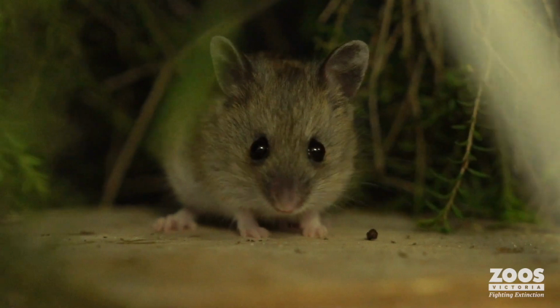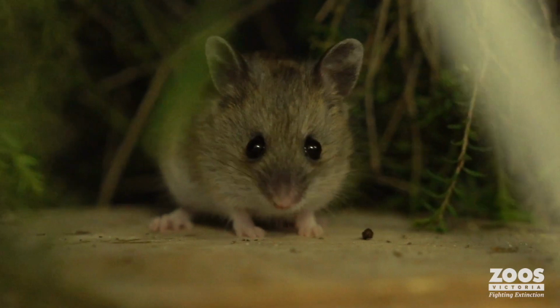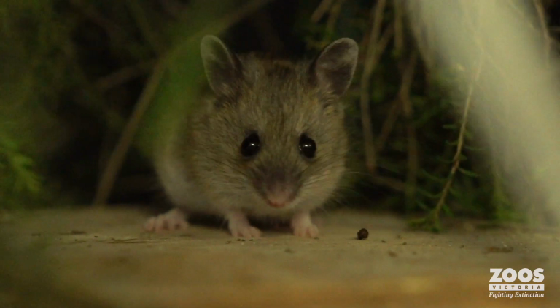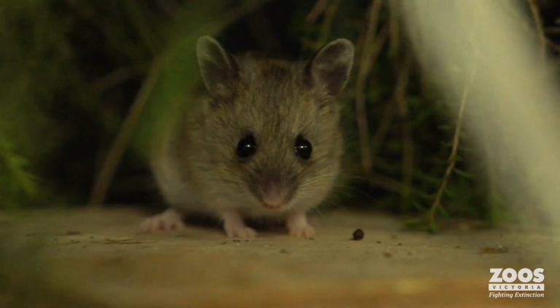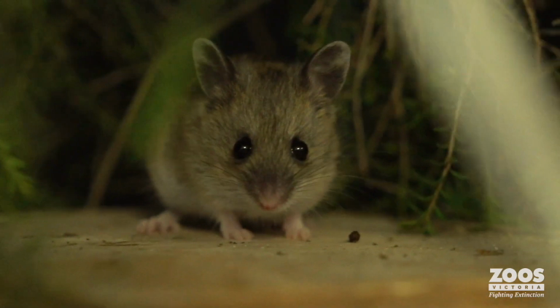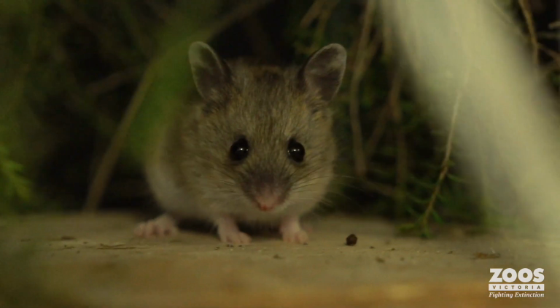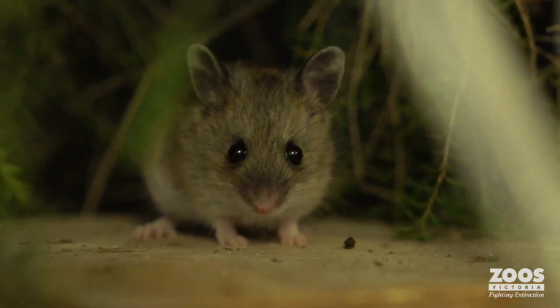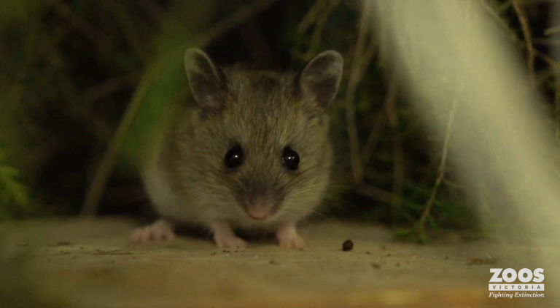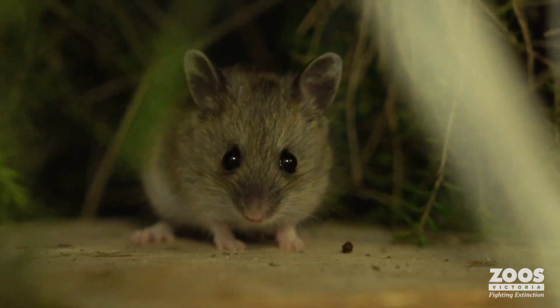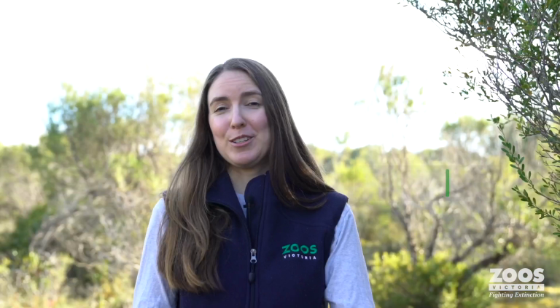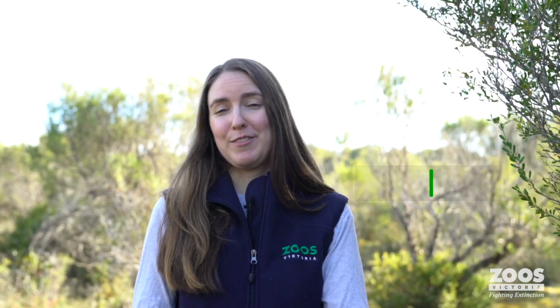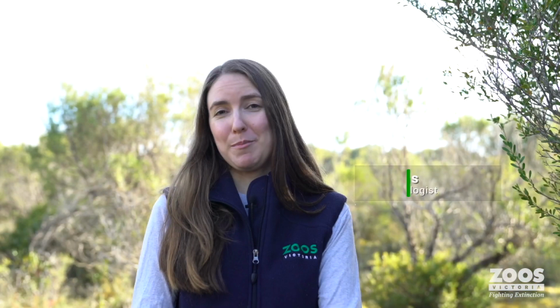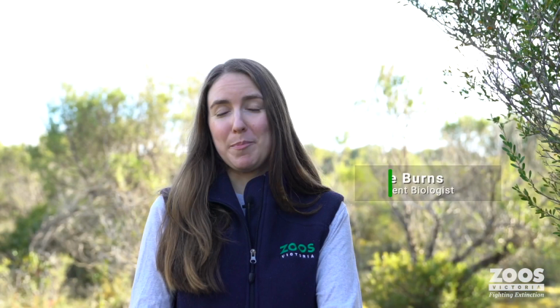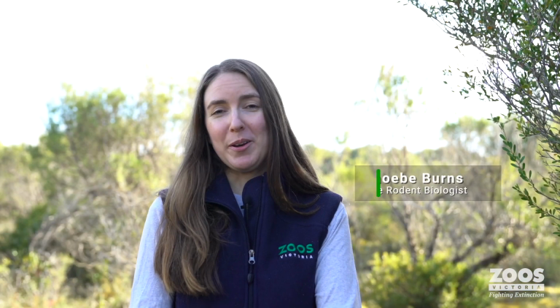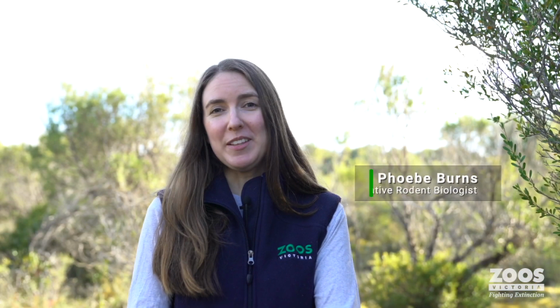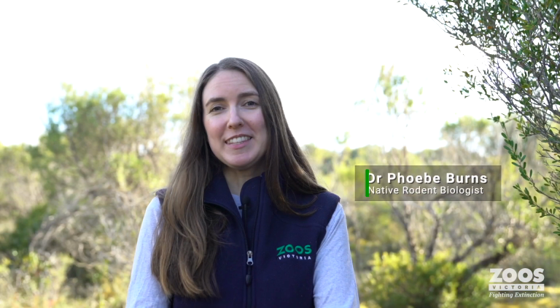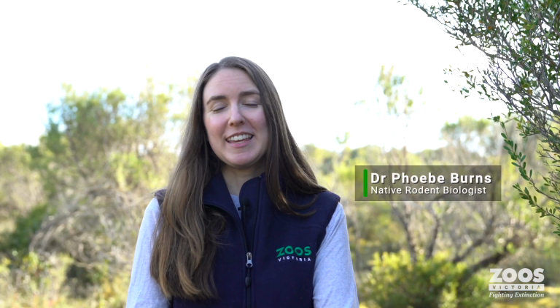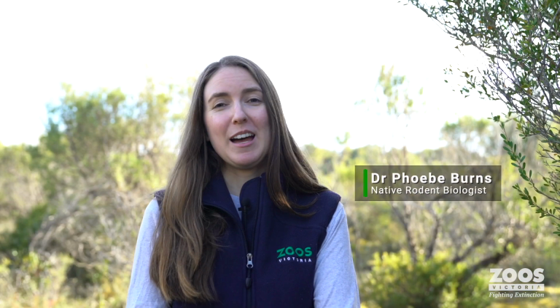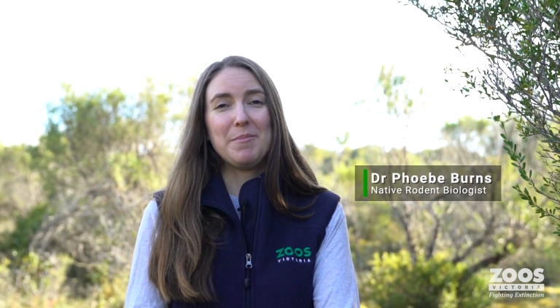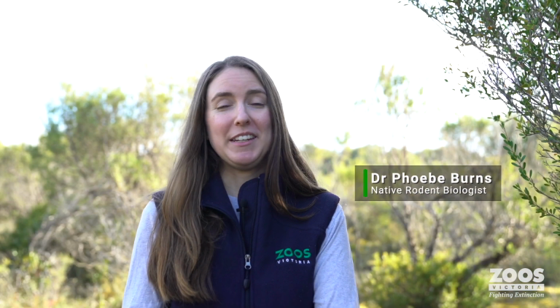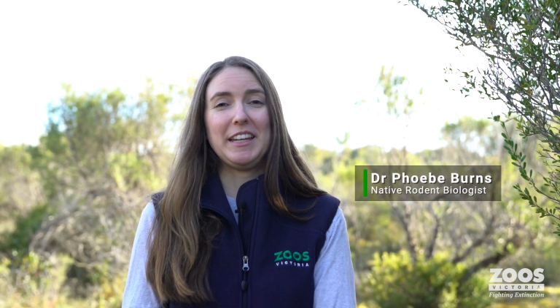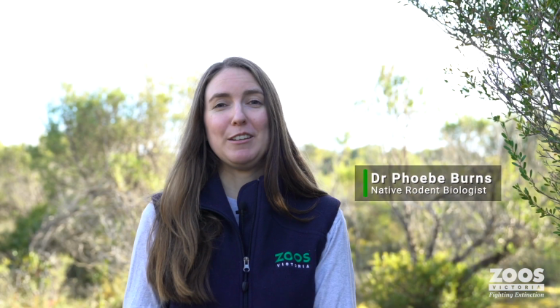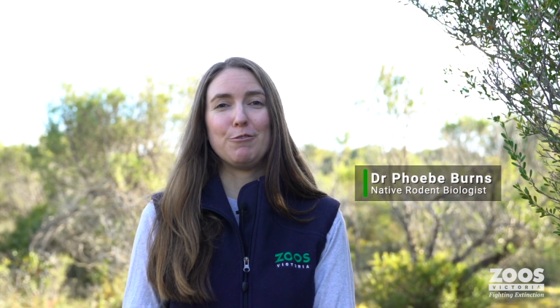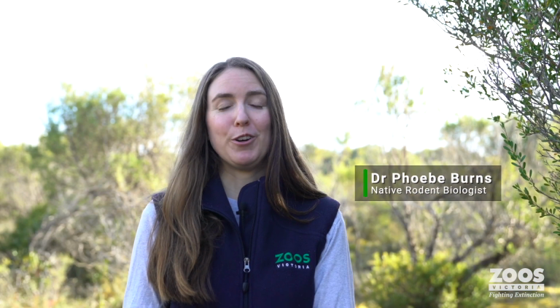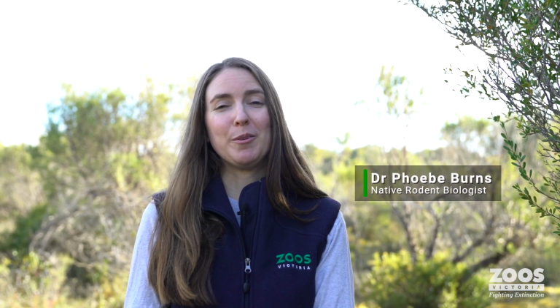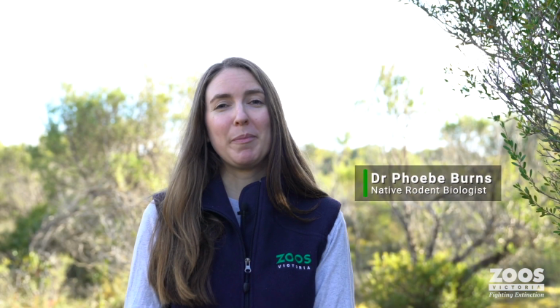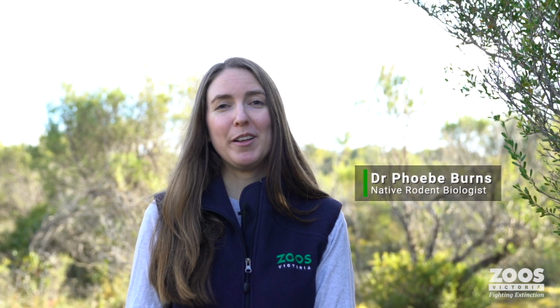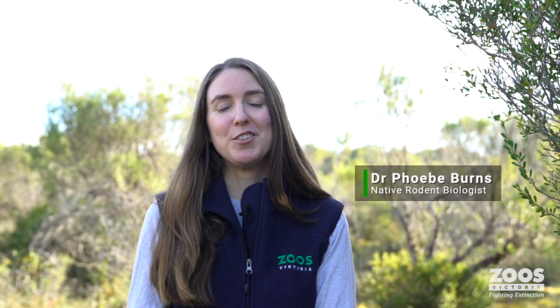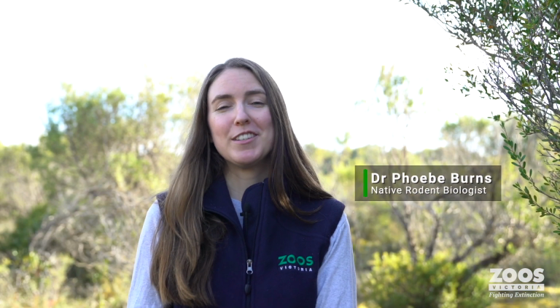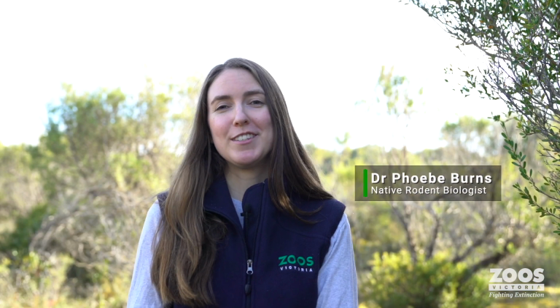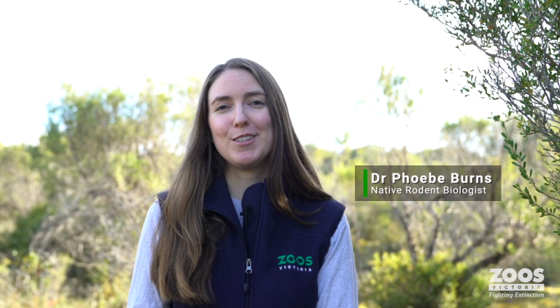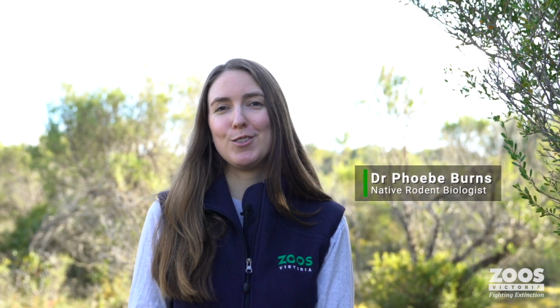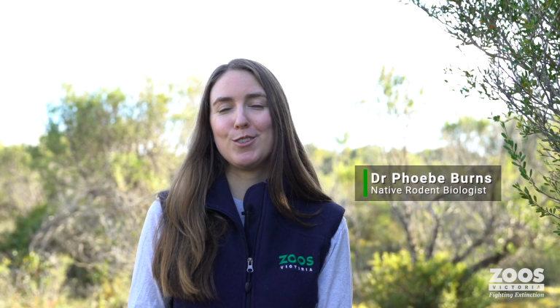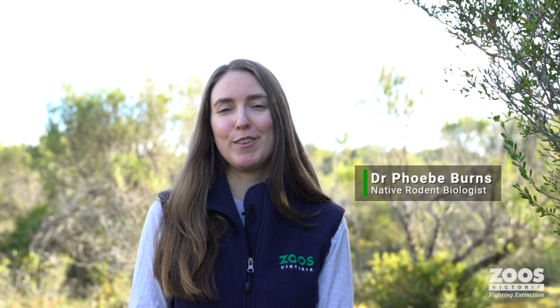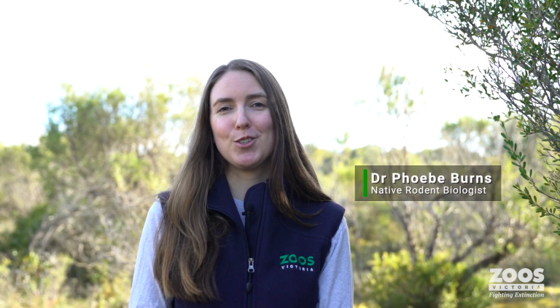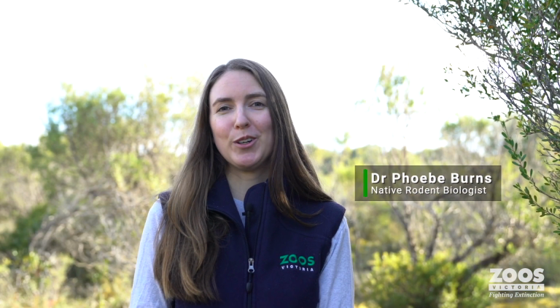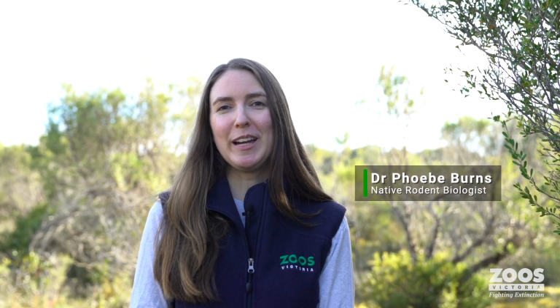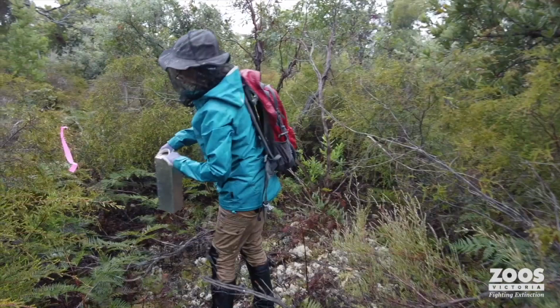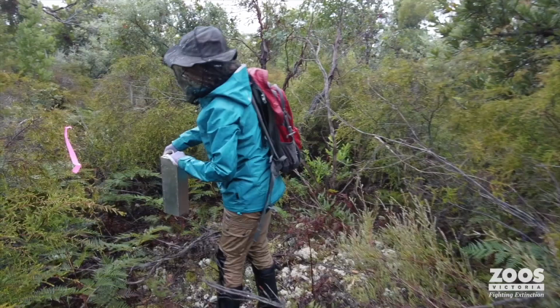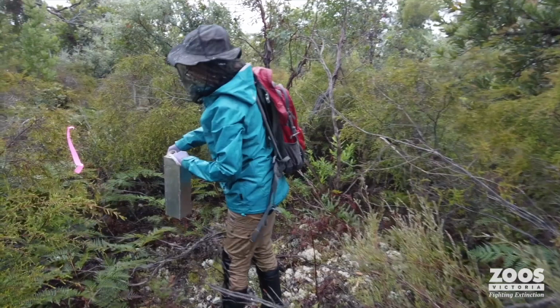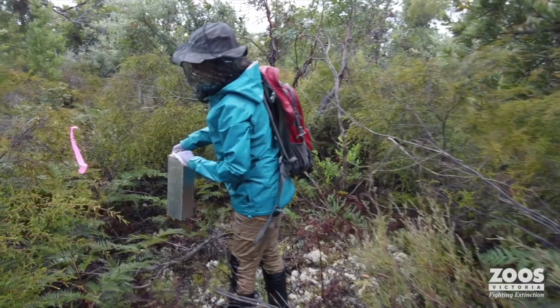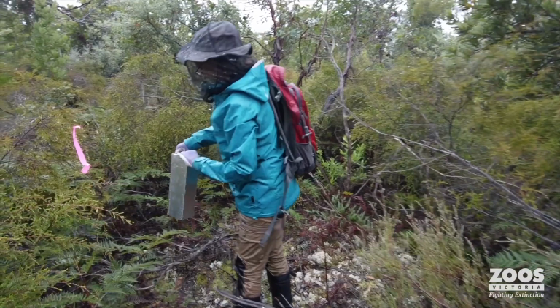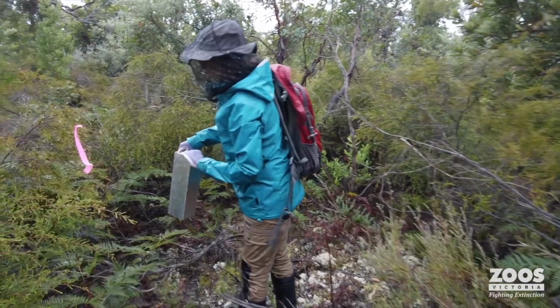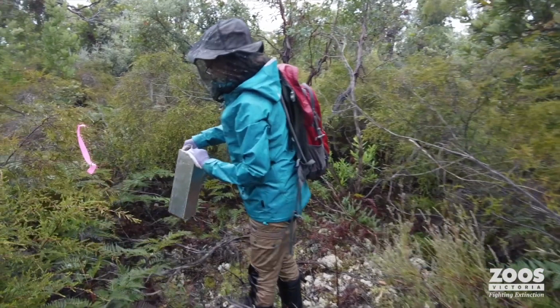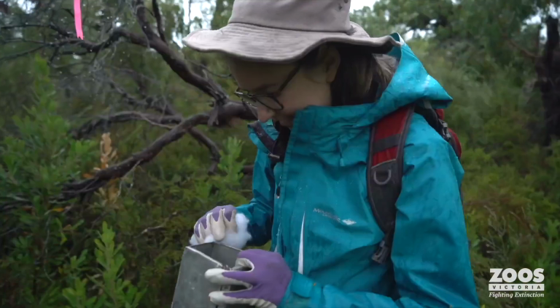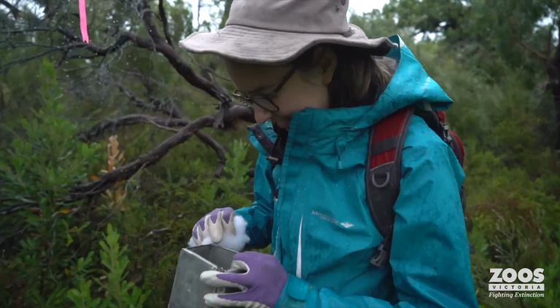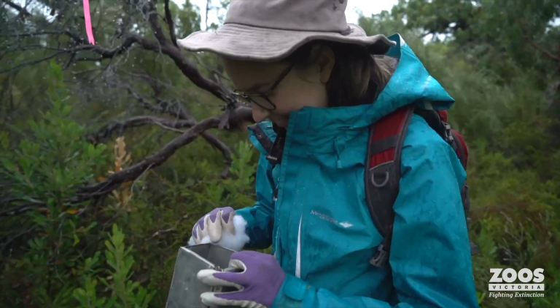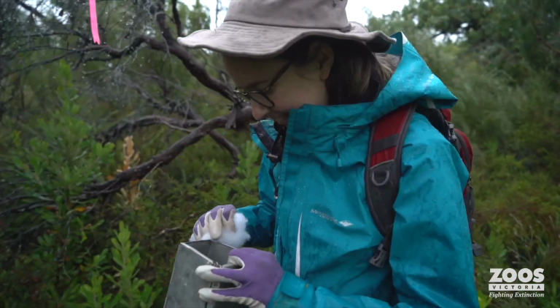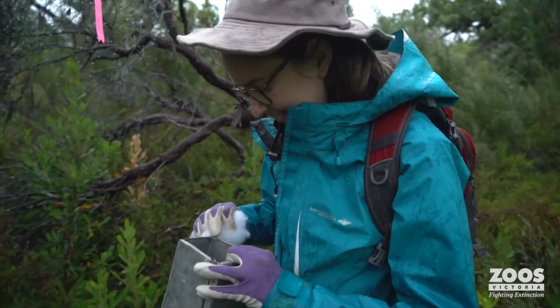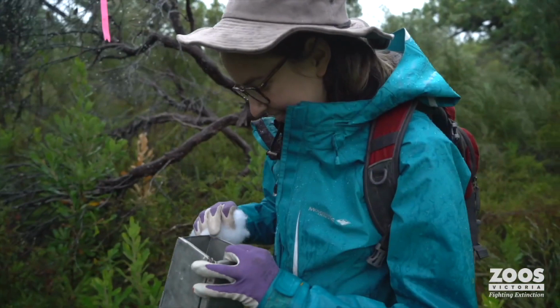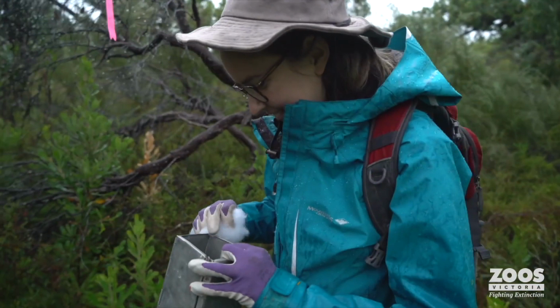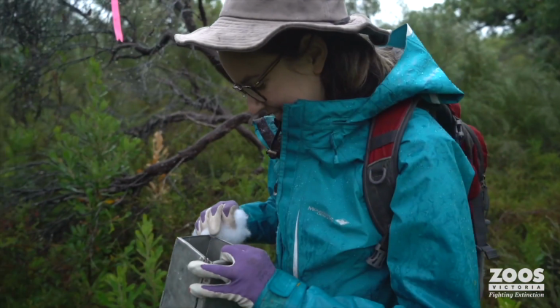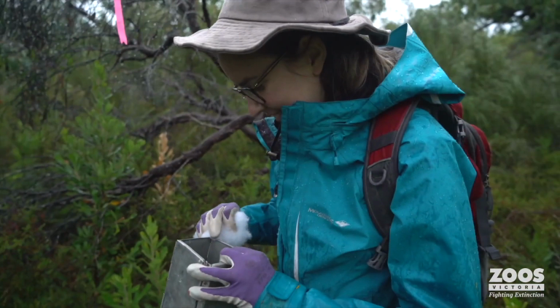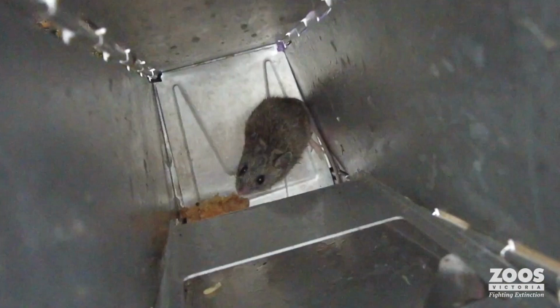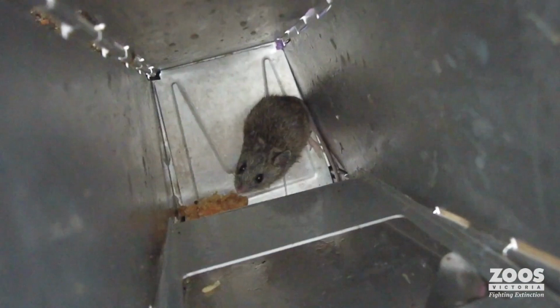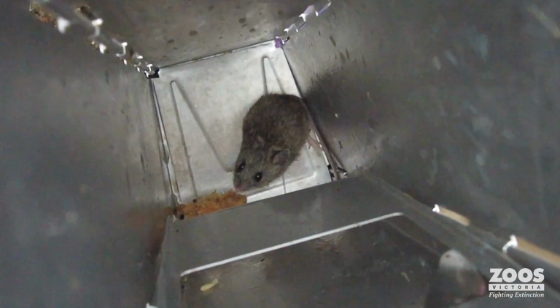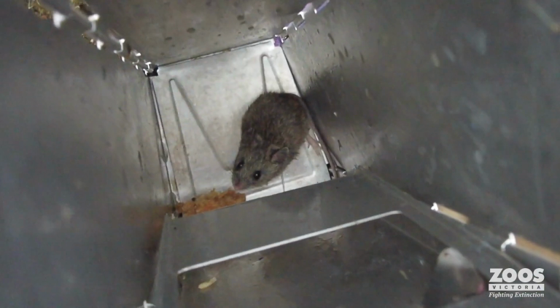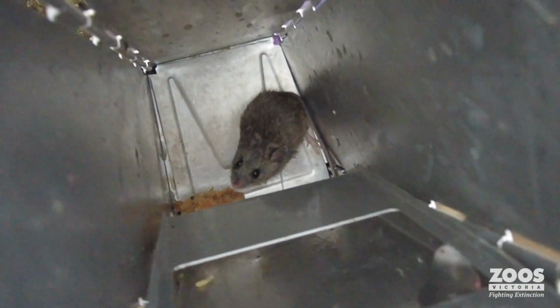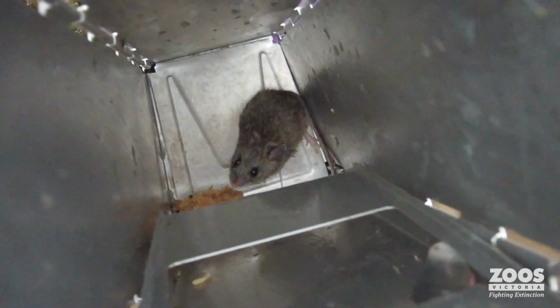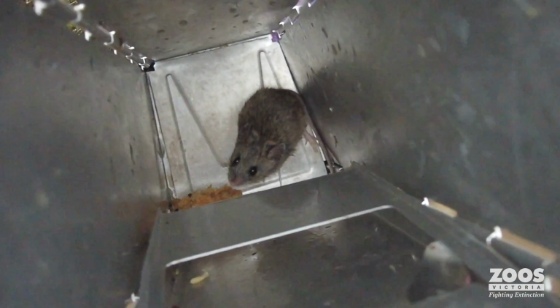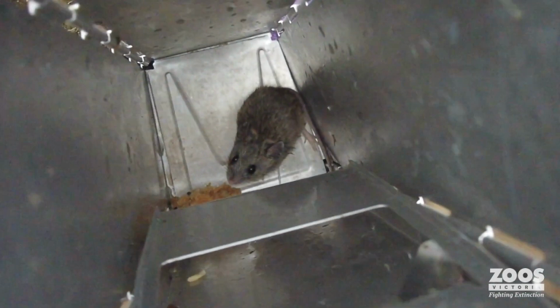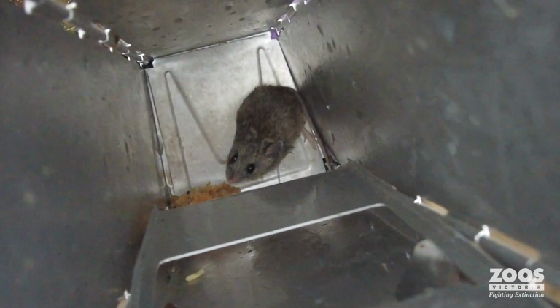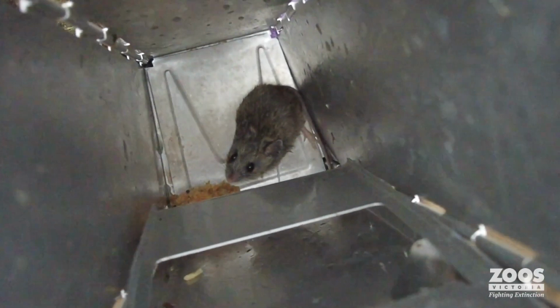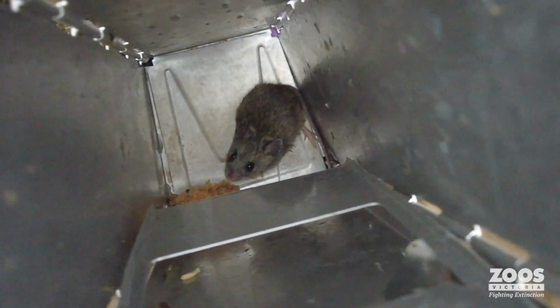My name is Dr. Phoebe Burns. I'm the Native Rodent Biologist at Zoos Victoria and I work on our Perkeelas conservation program.